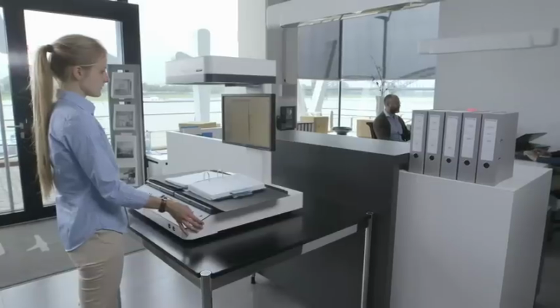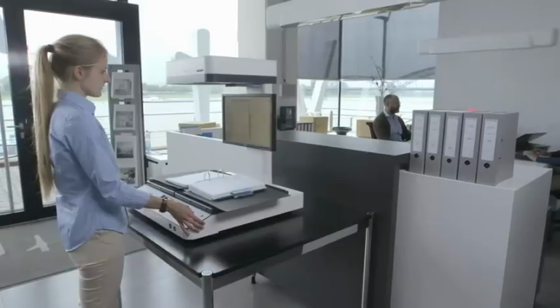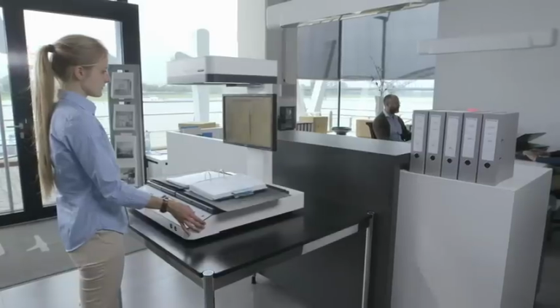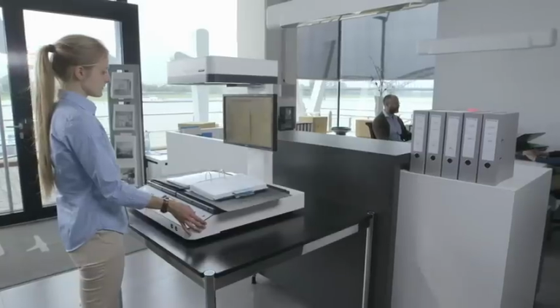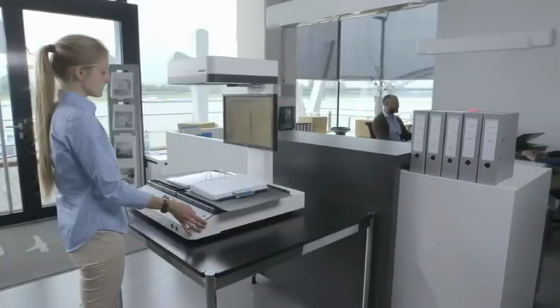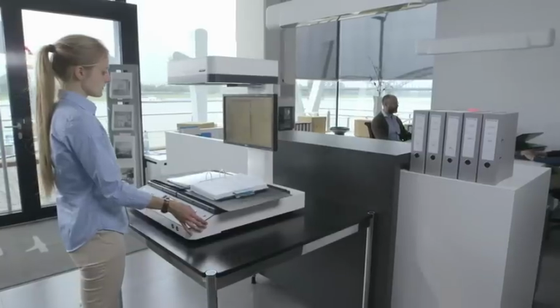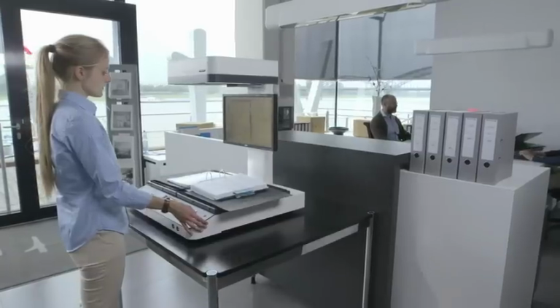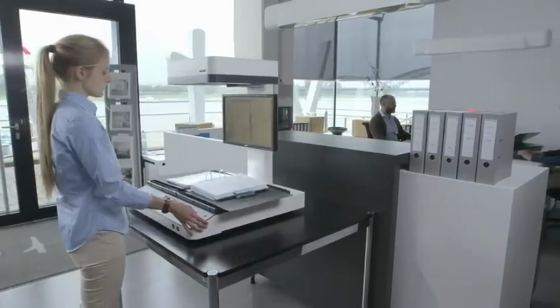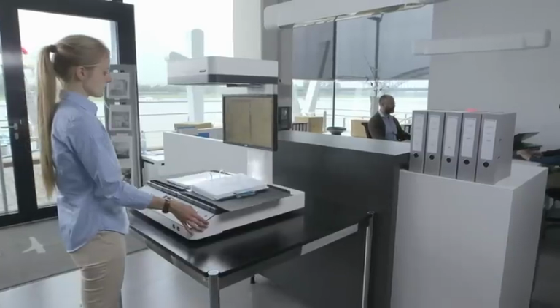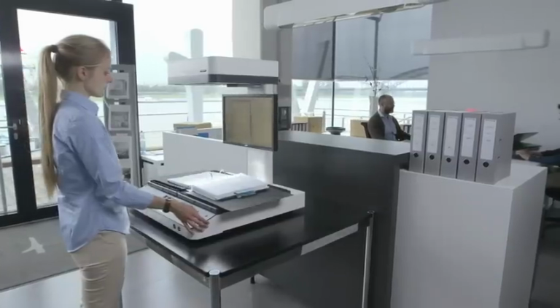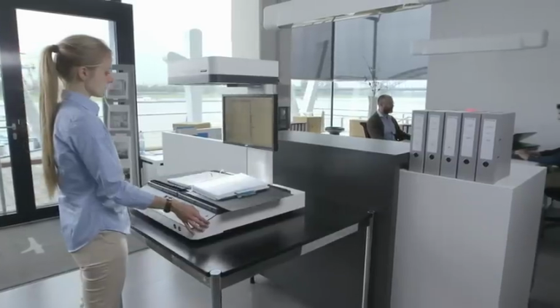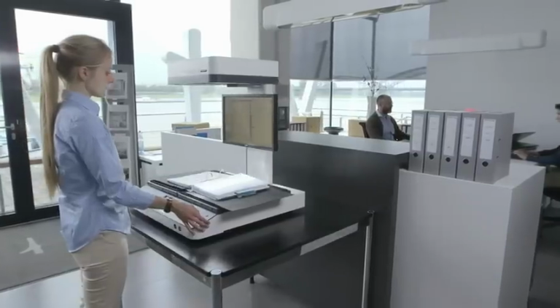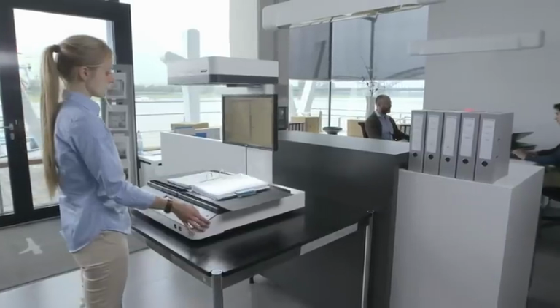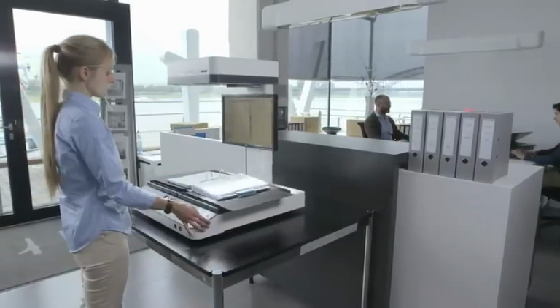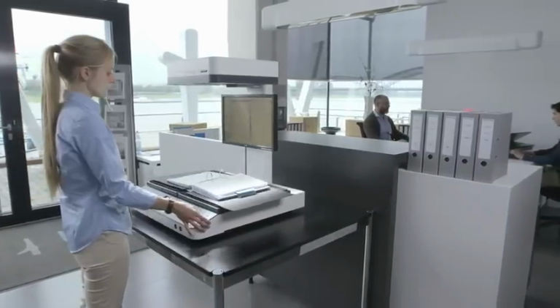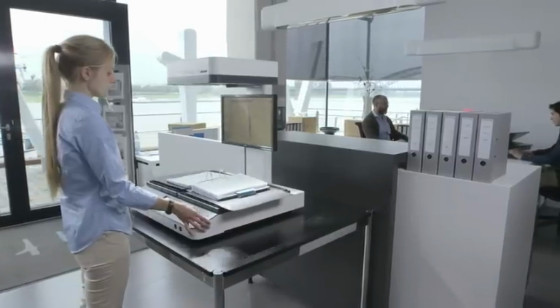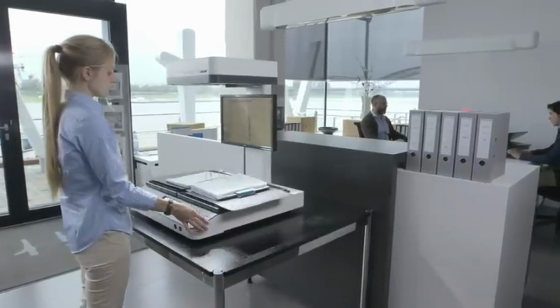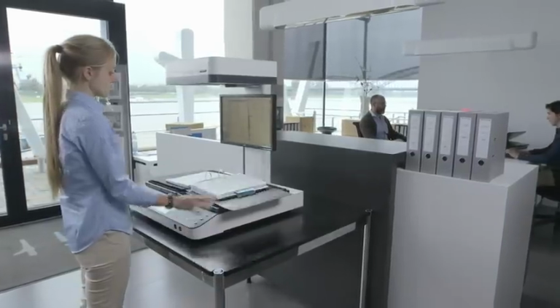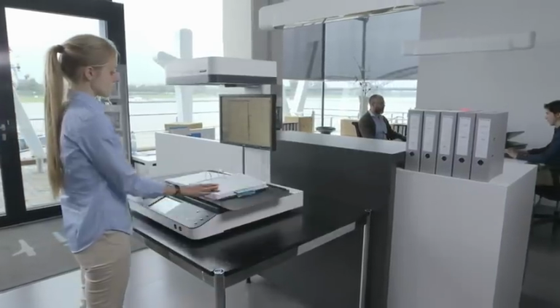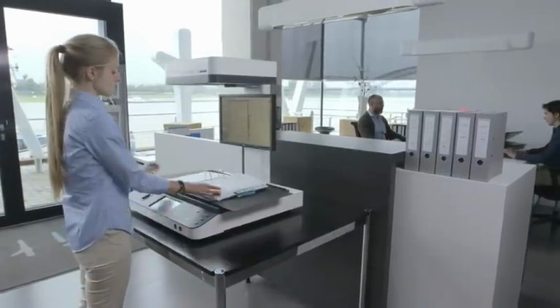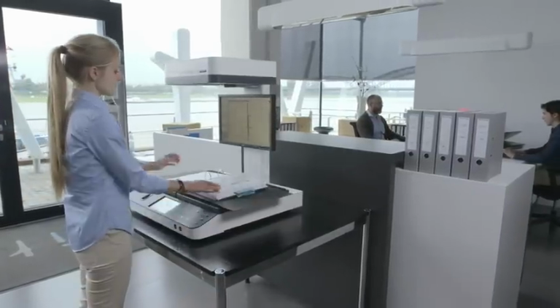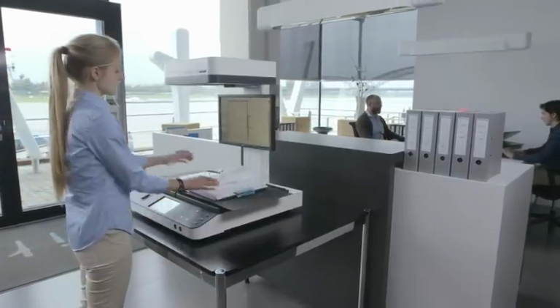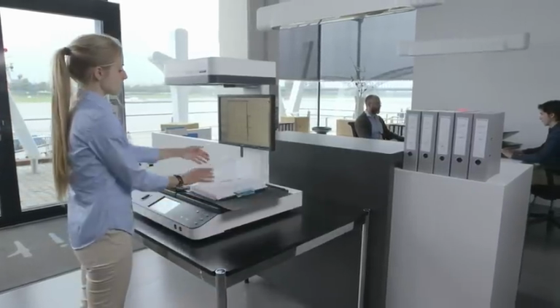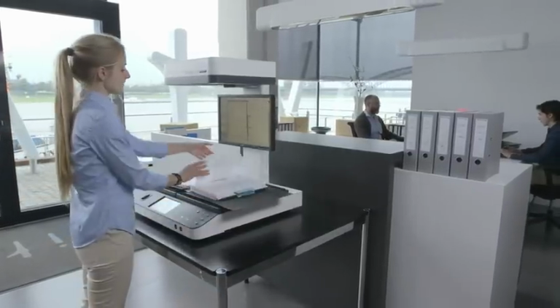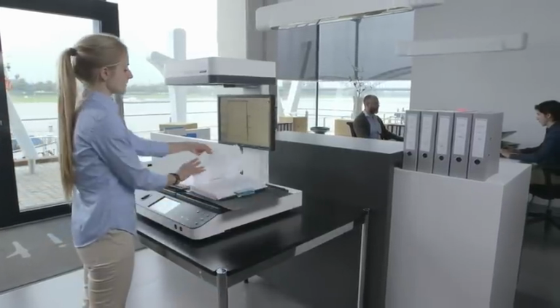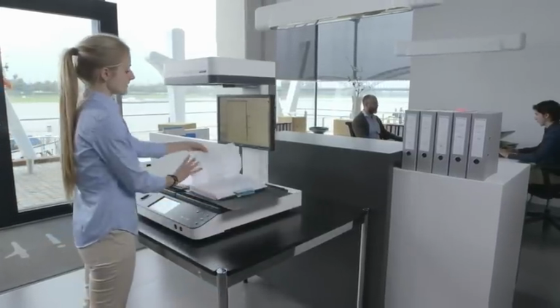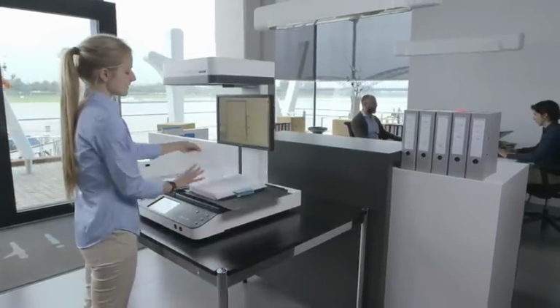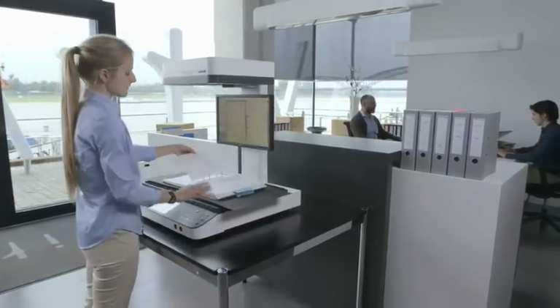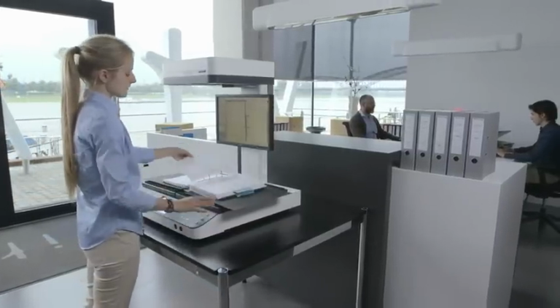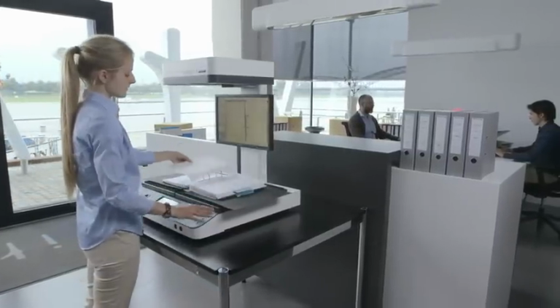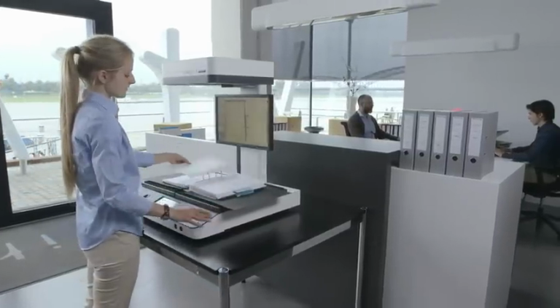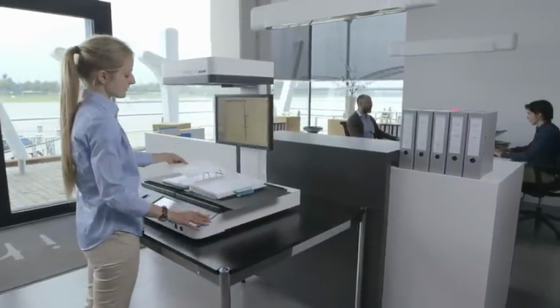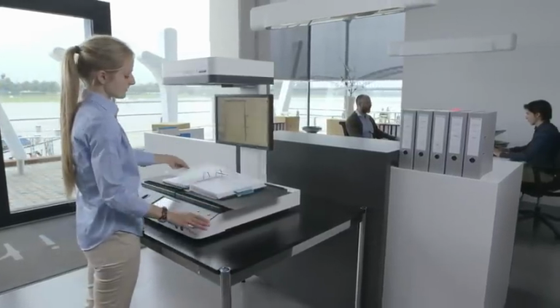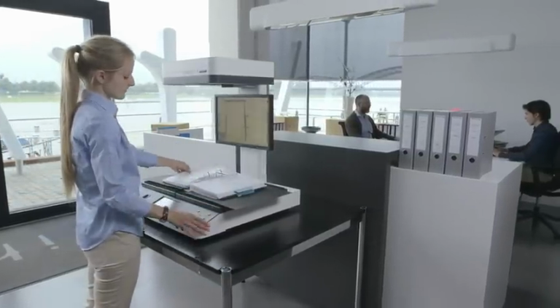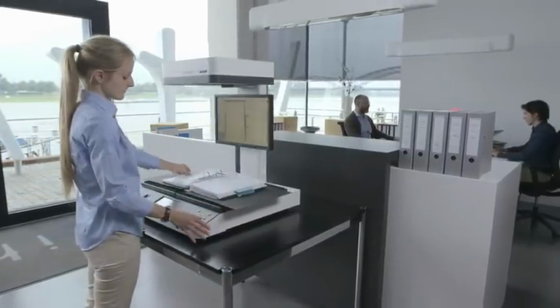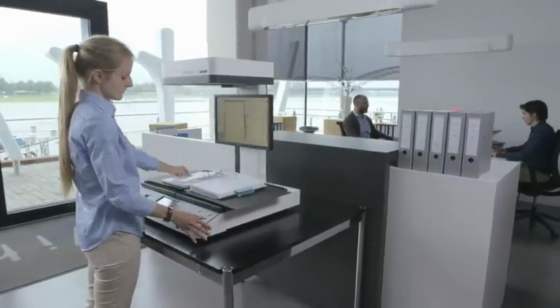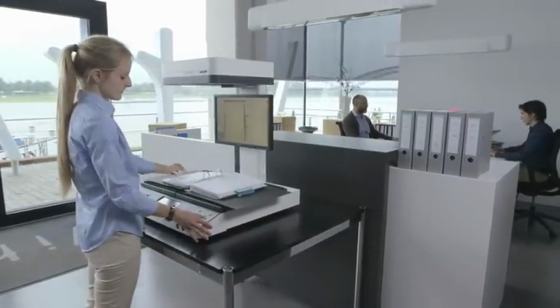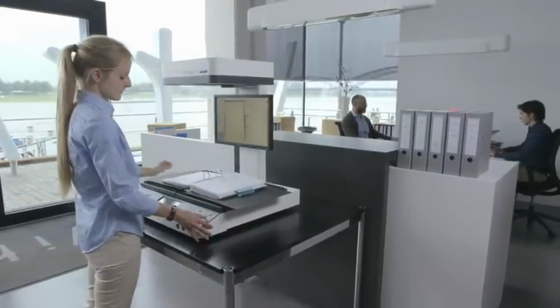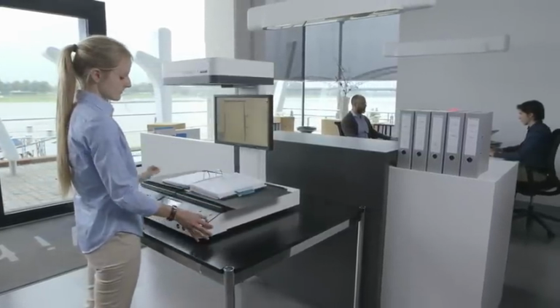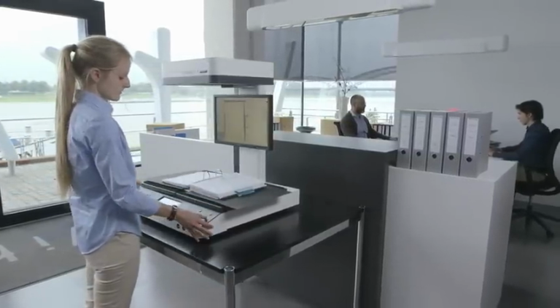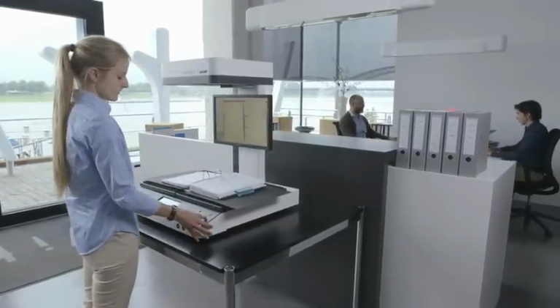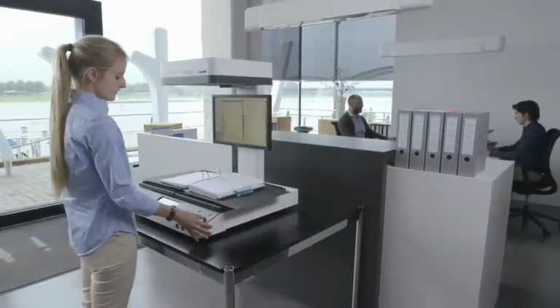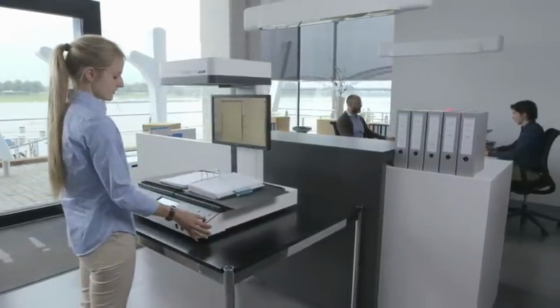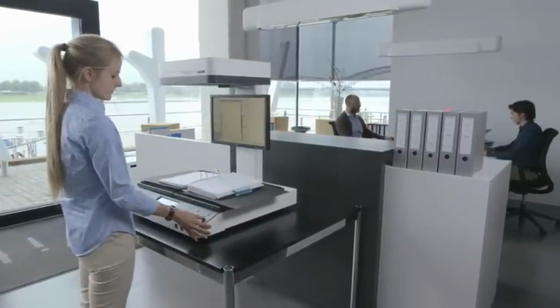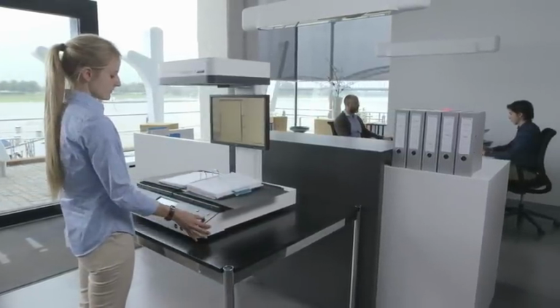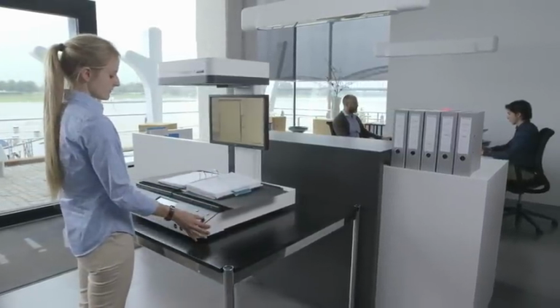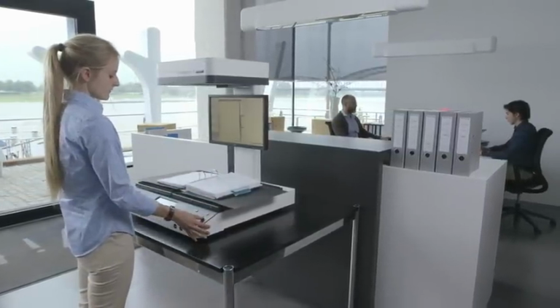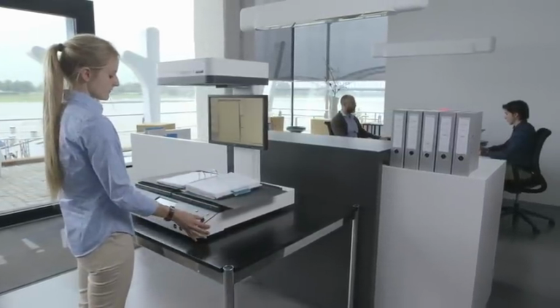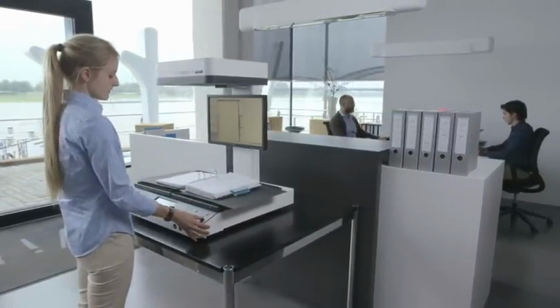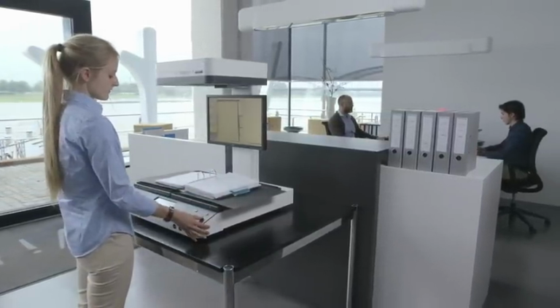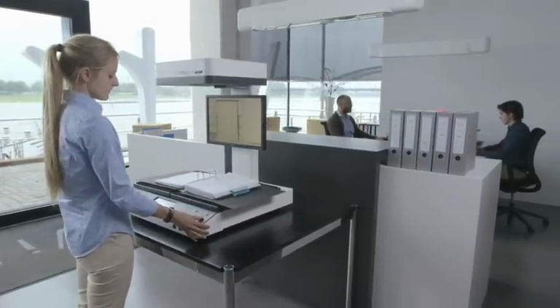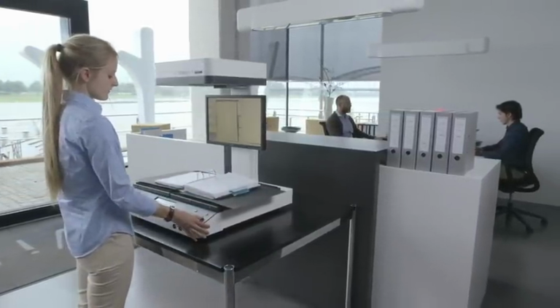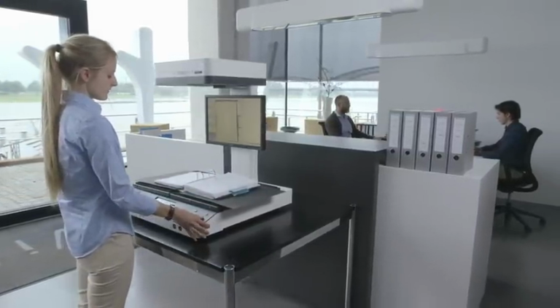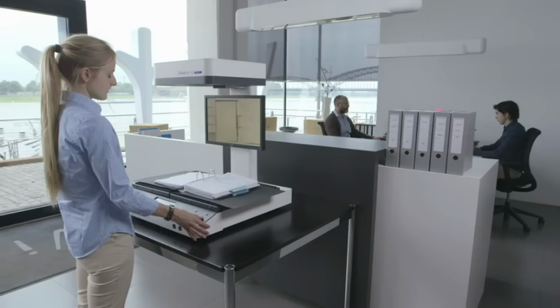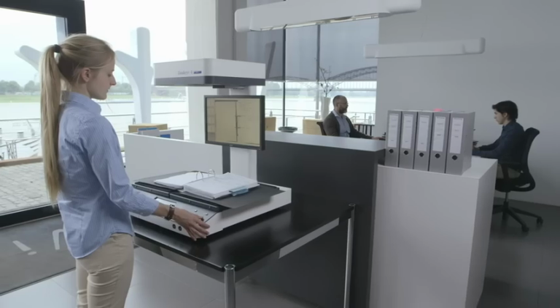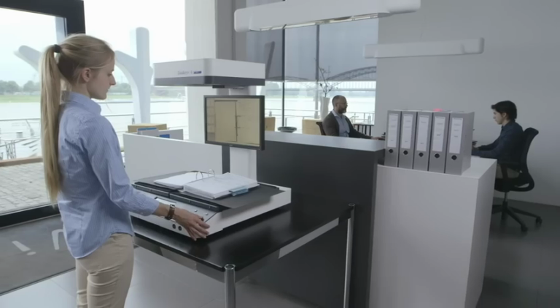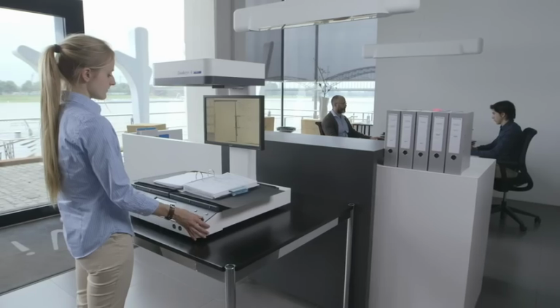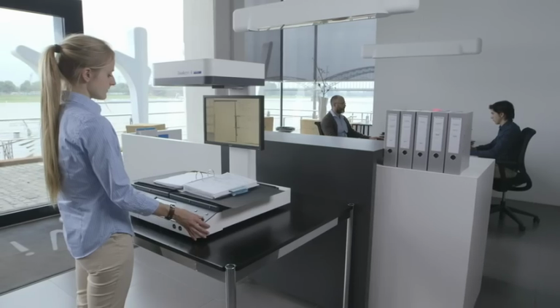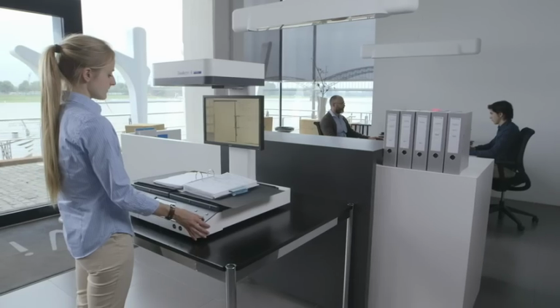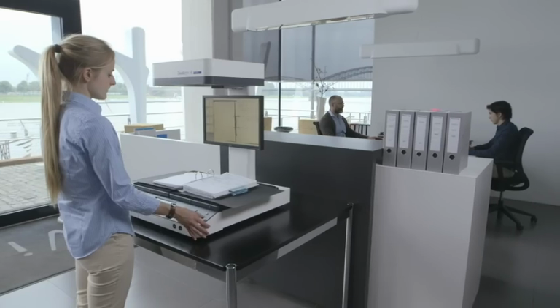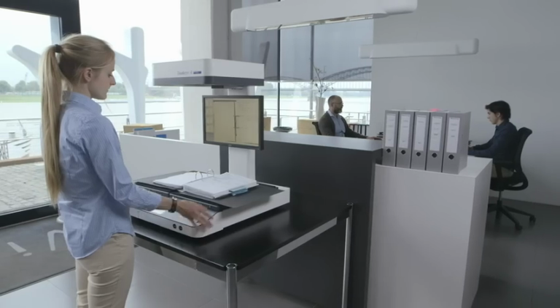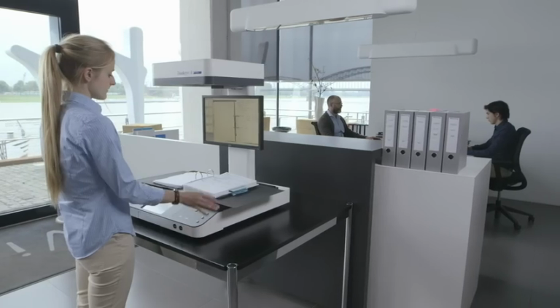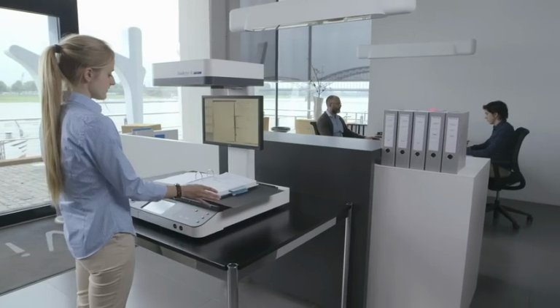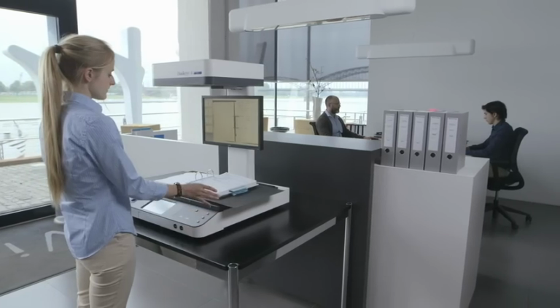Copying with the Buckeye office is much faster than with any copier, whether it's only one page or a hundred pages.